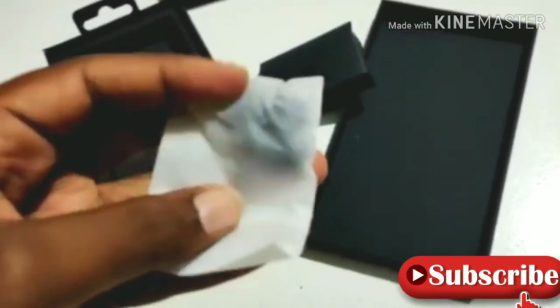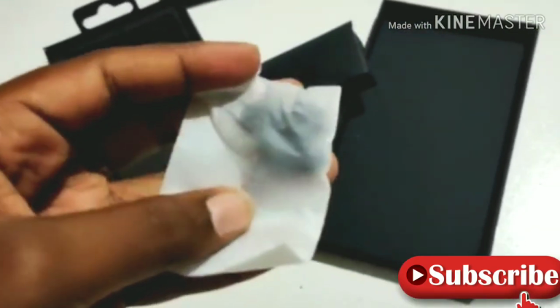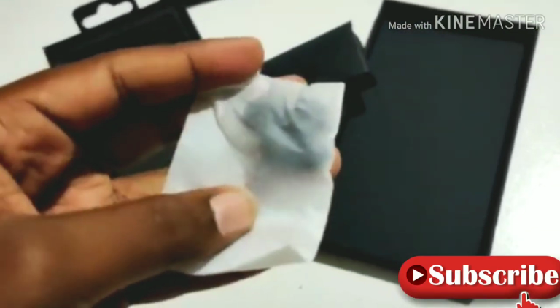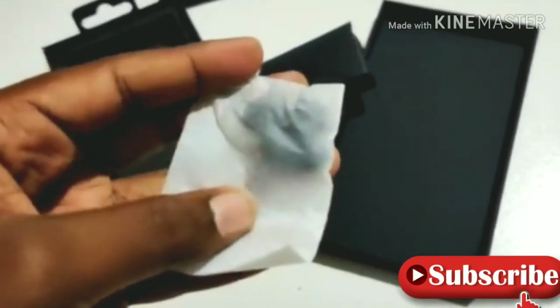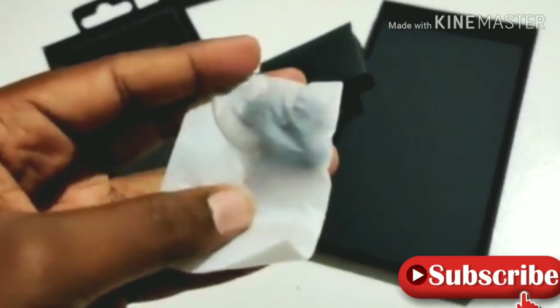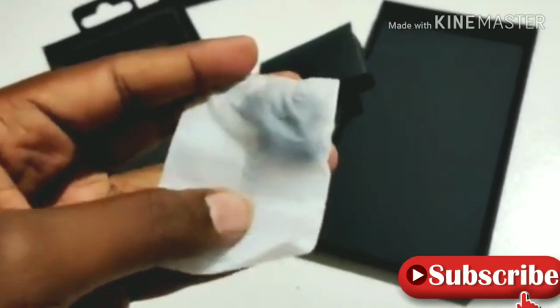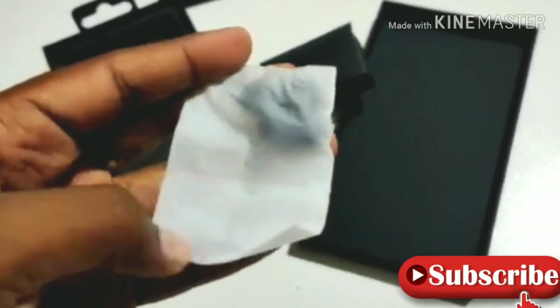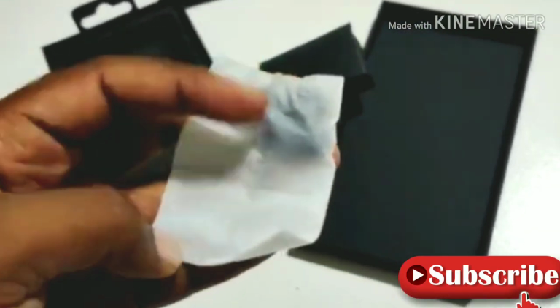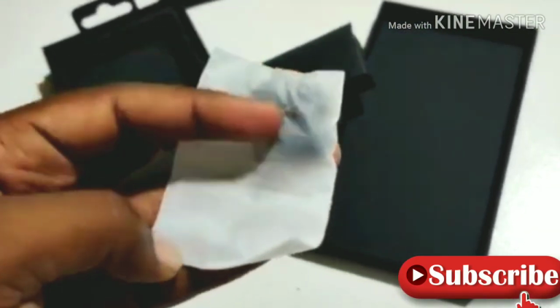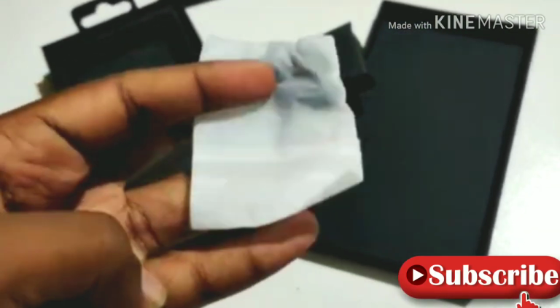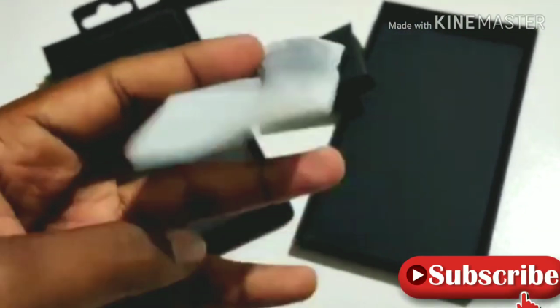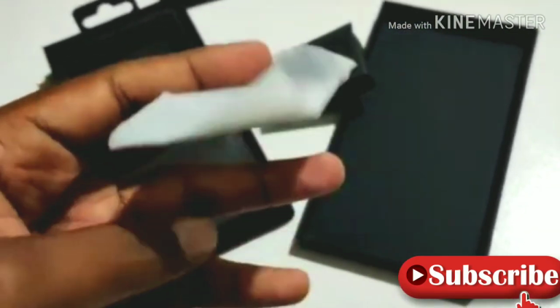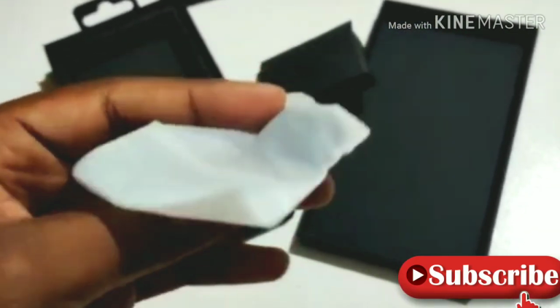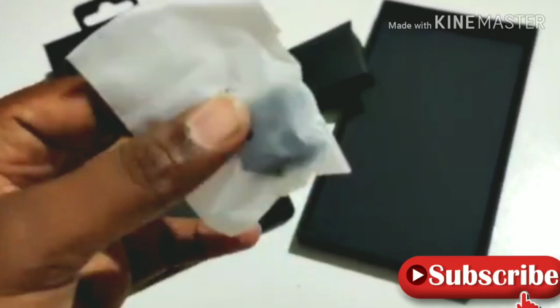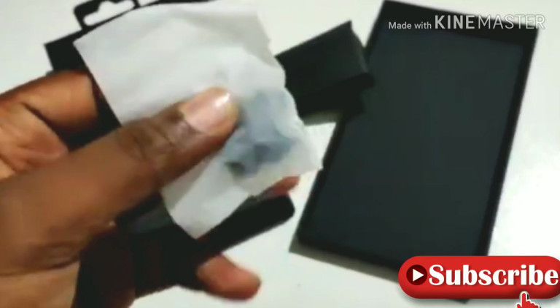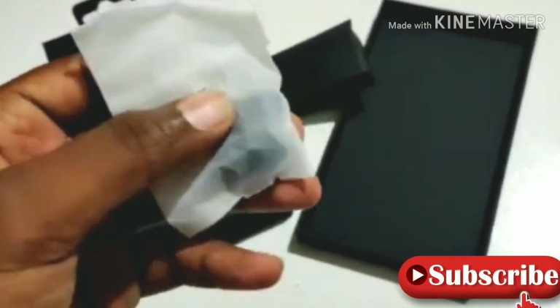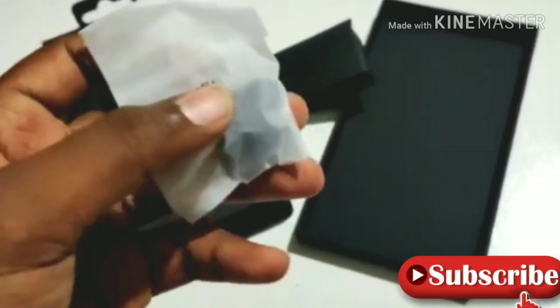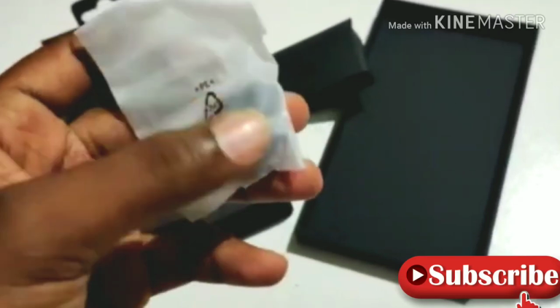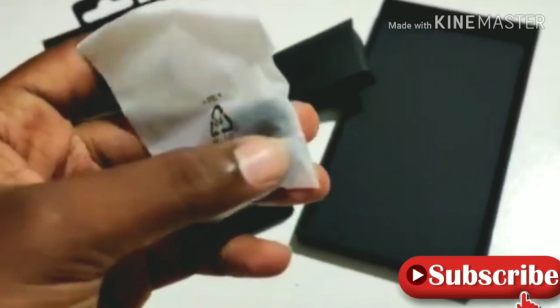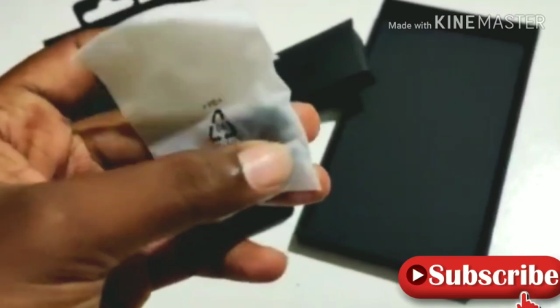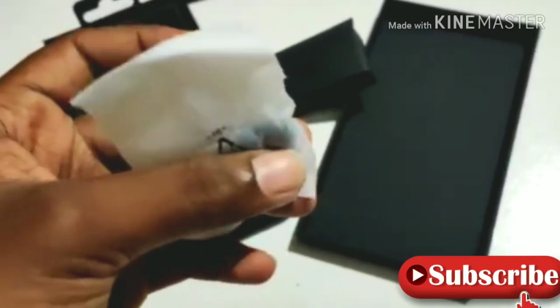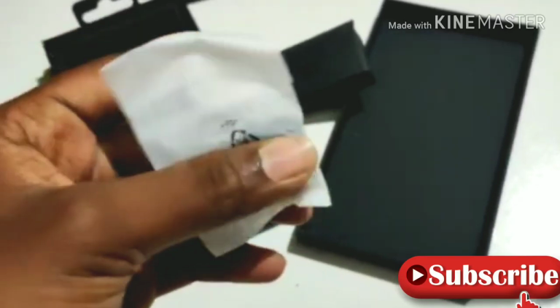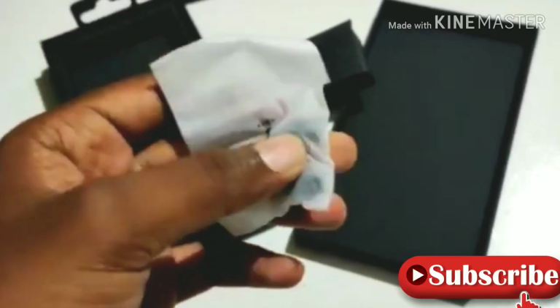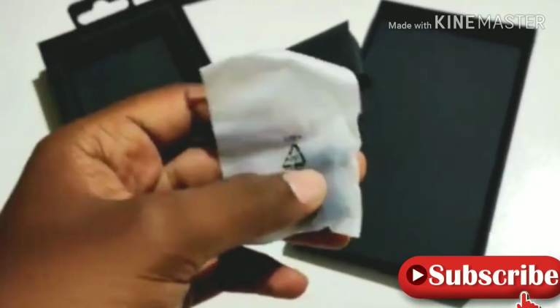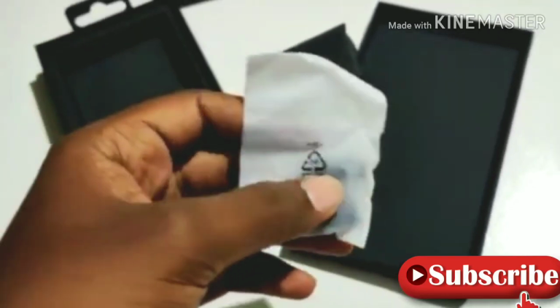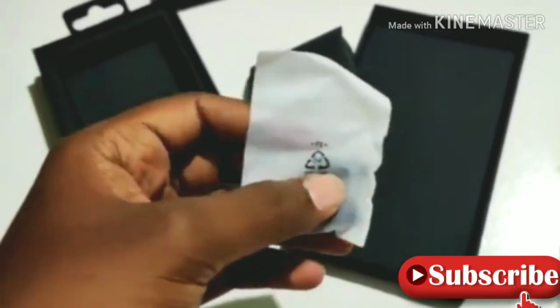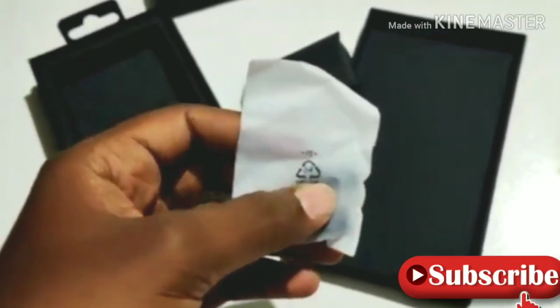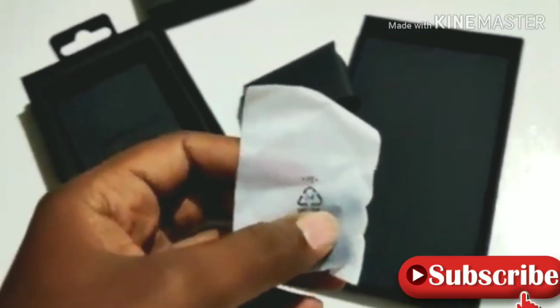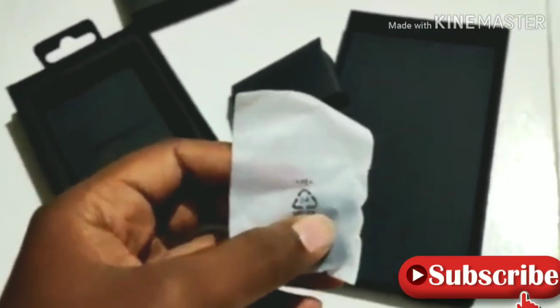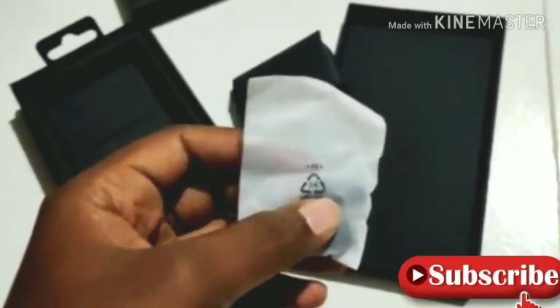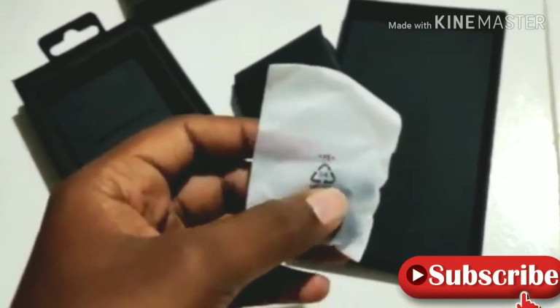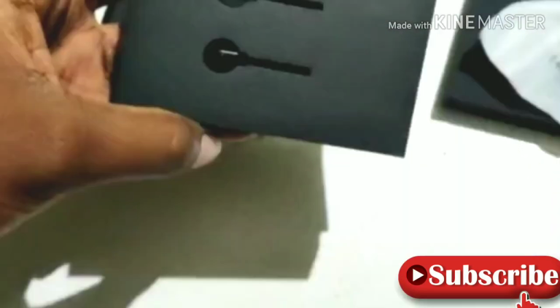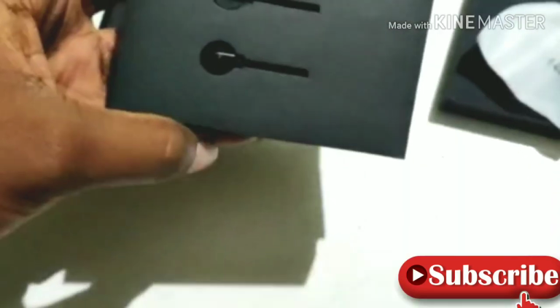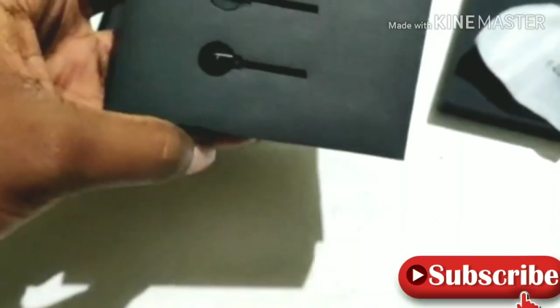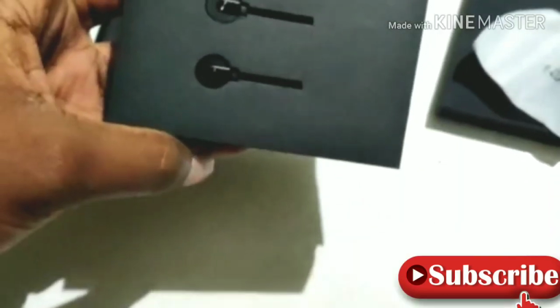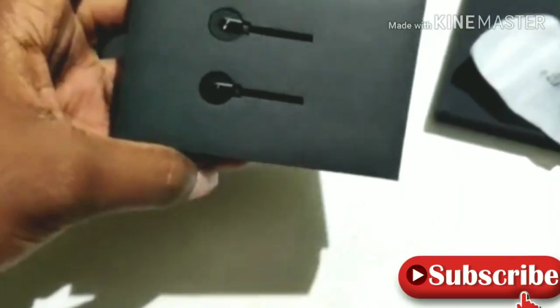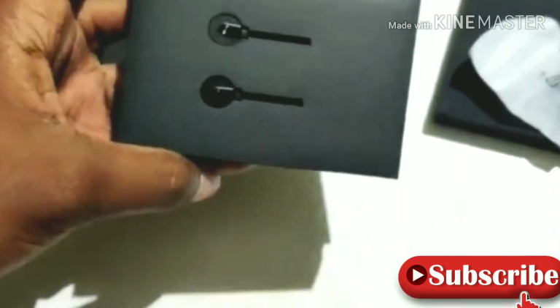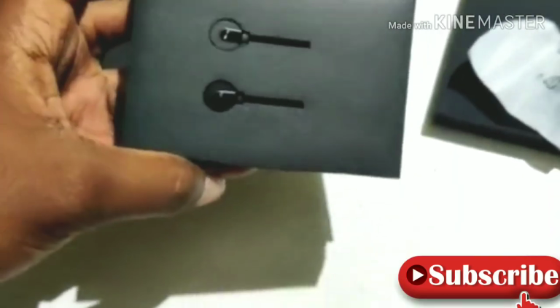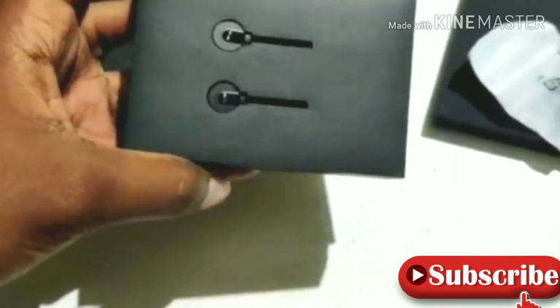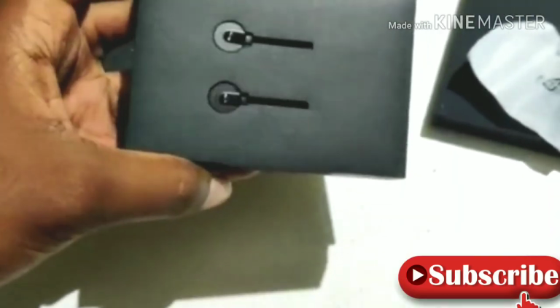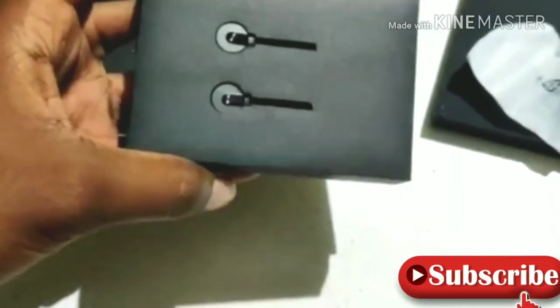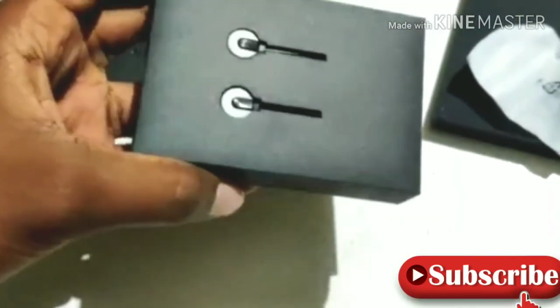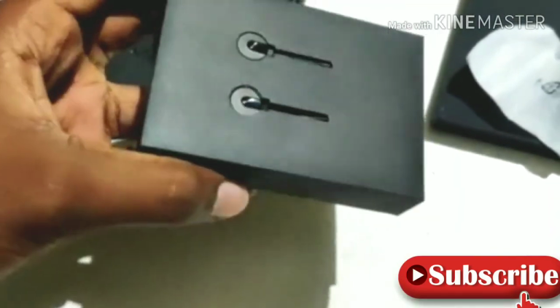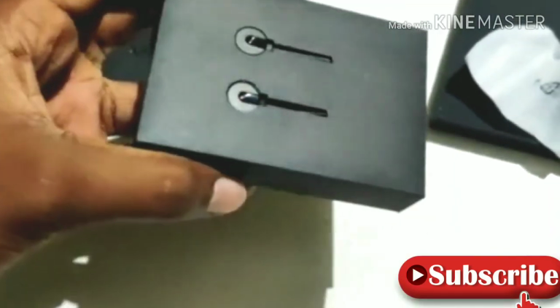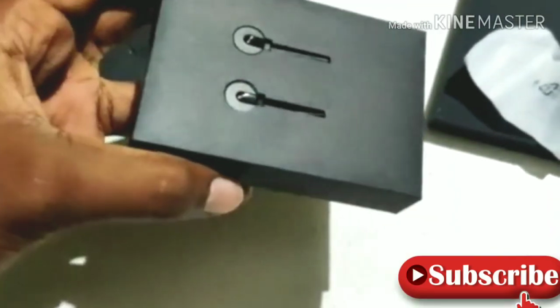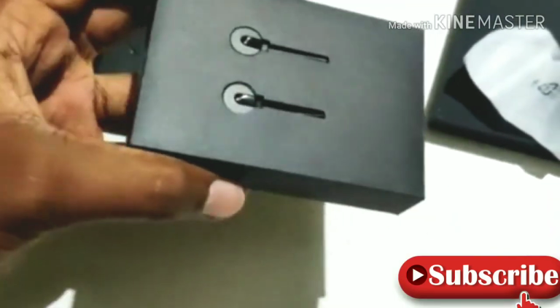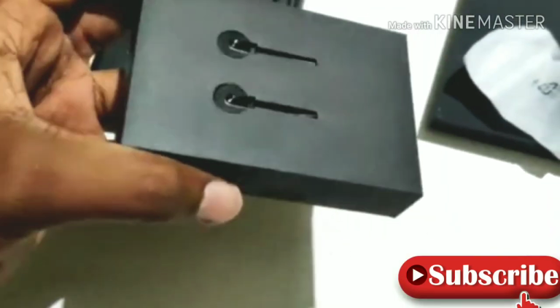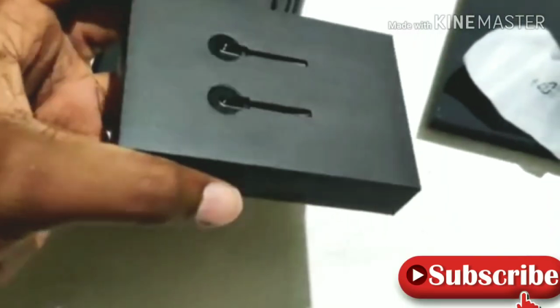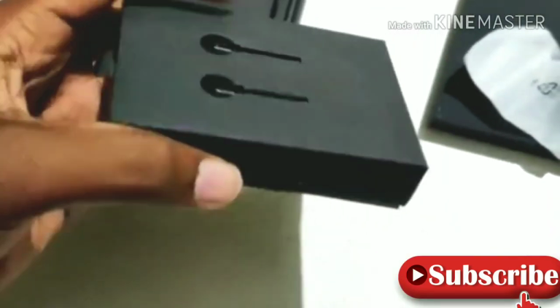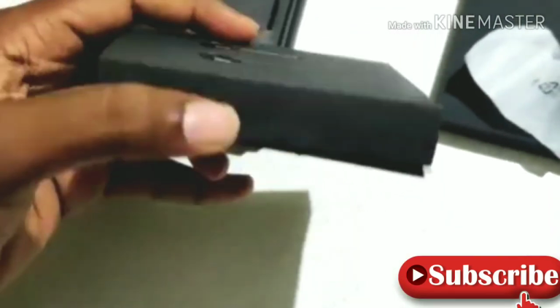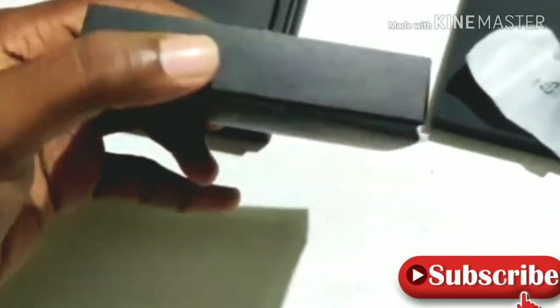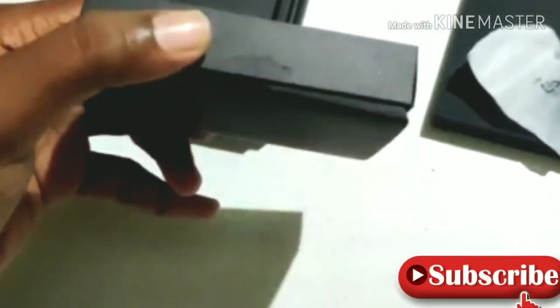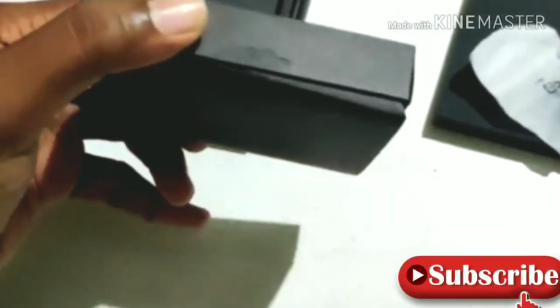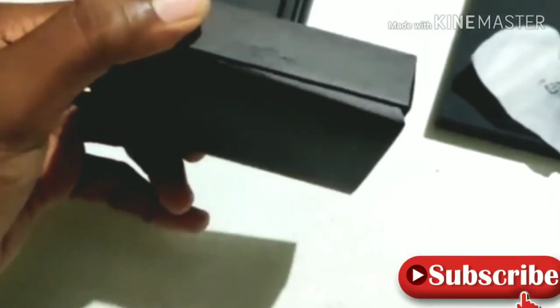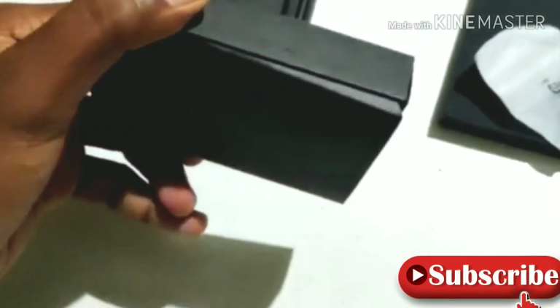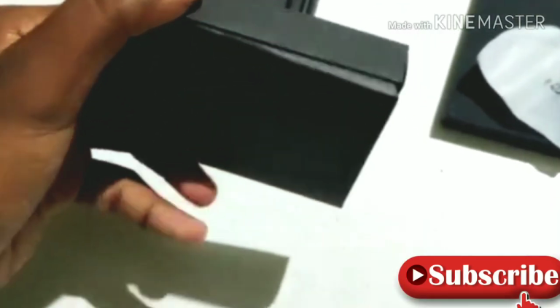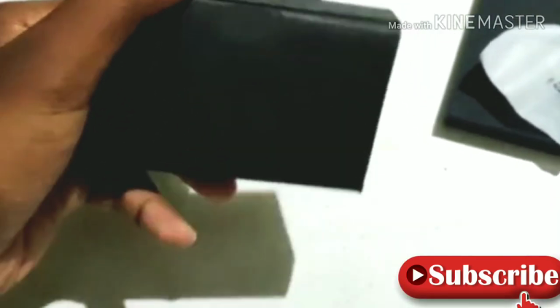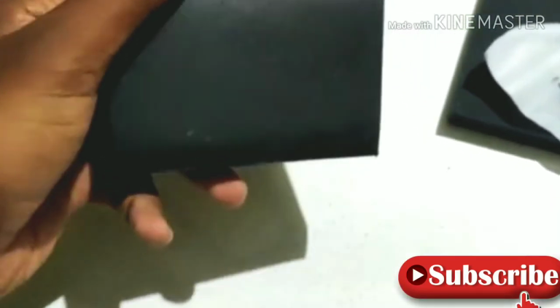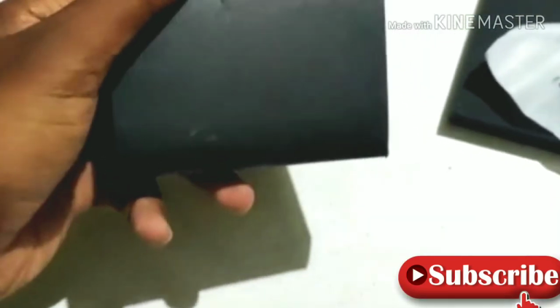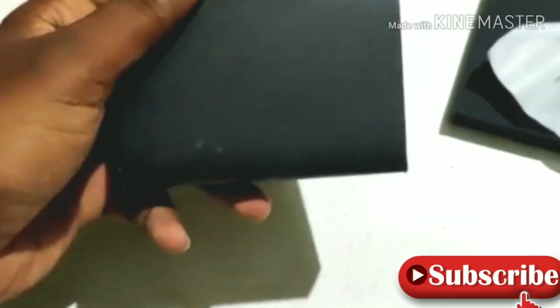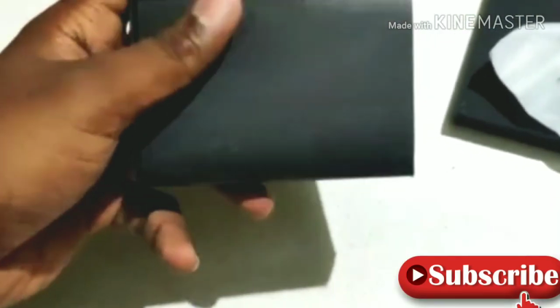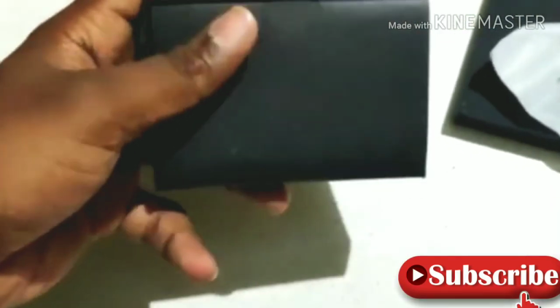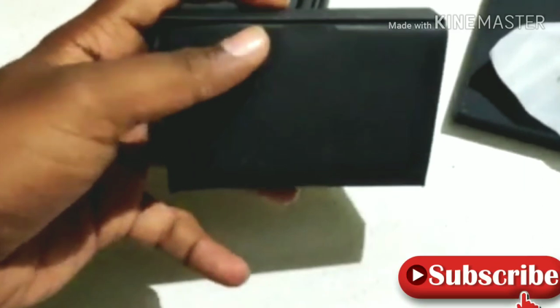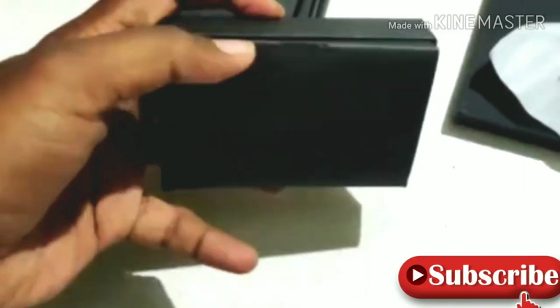If you want to use the earphones, you can use the earphones. Now, if you want to open the earphones, you can use the earphones.